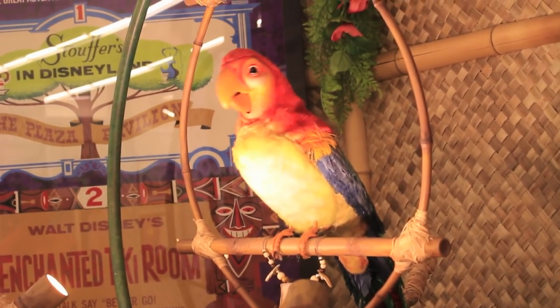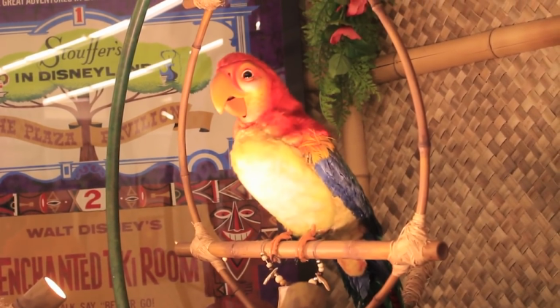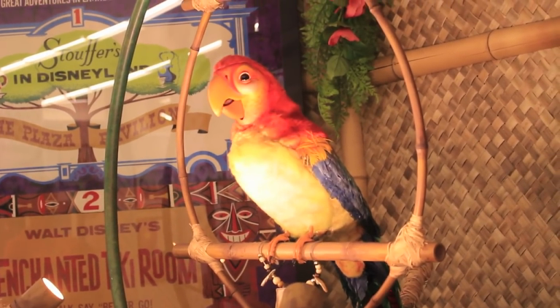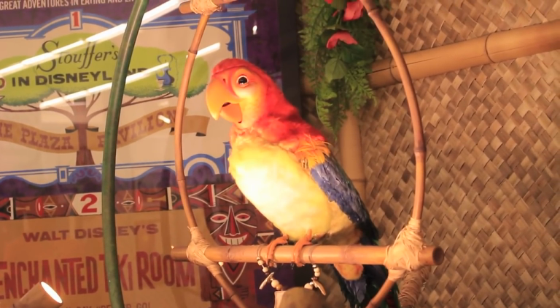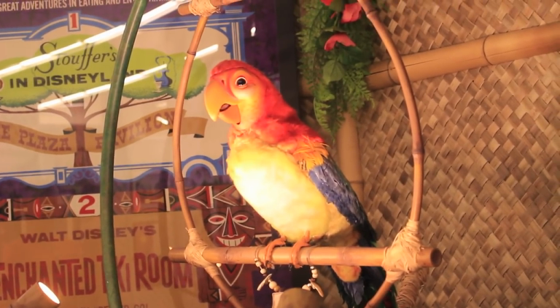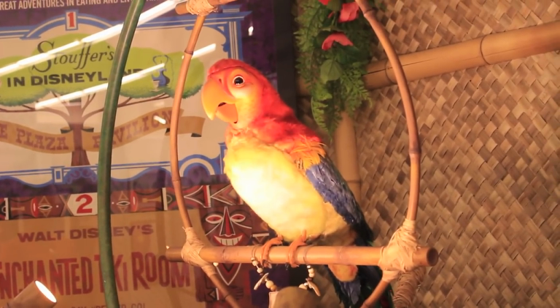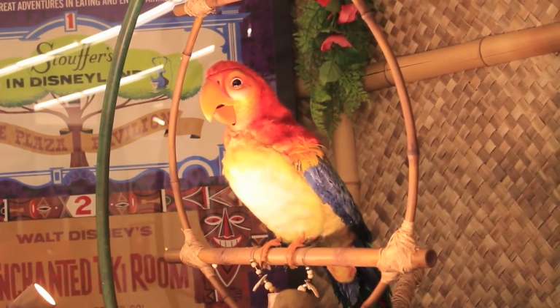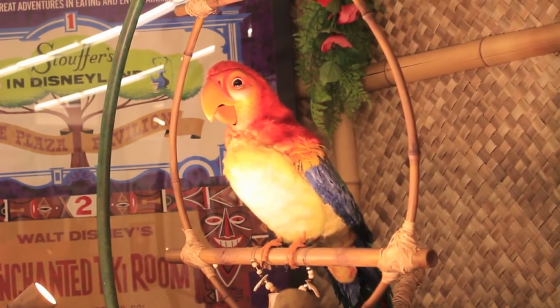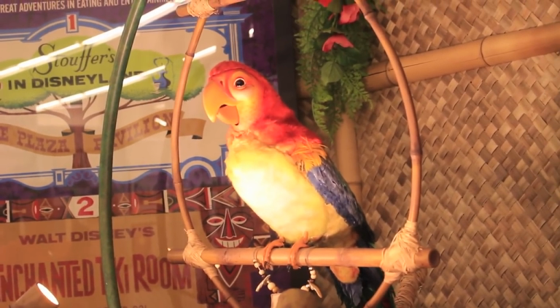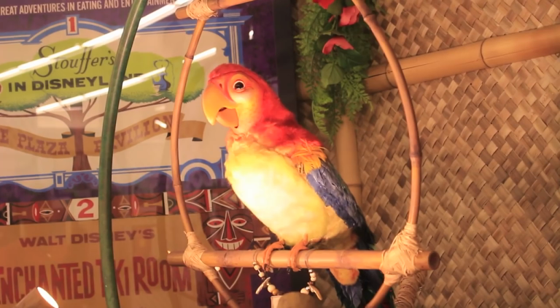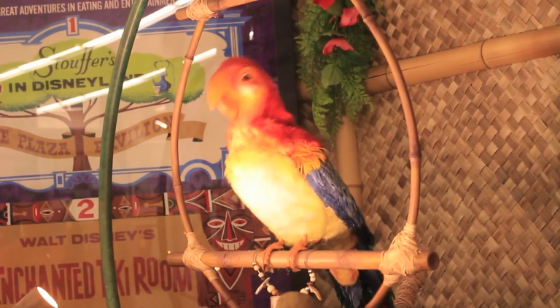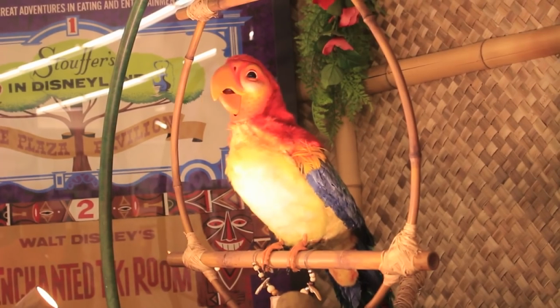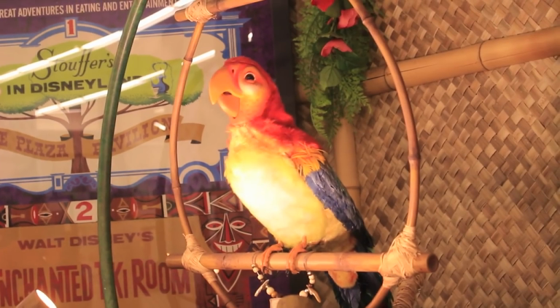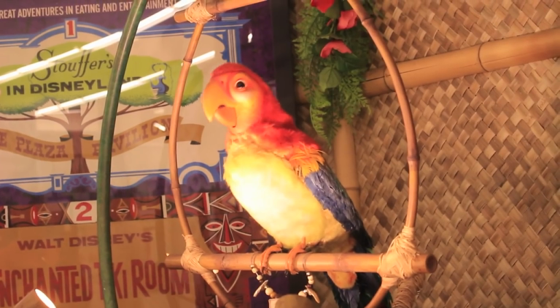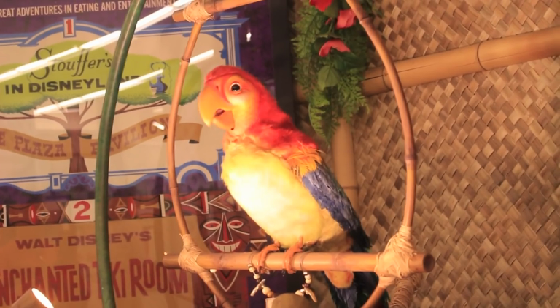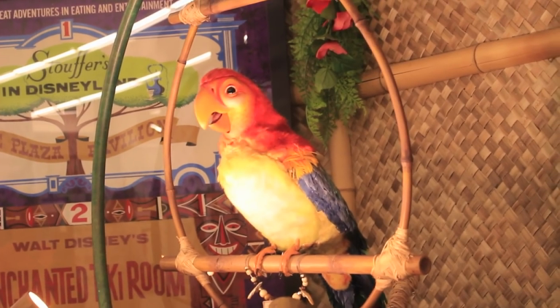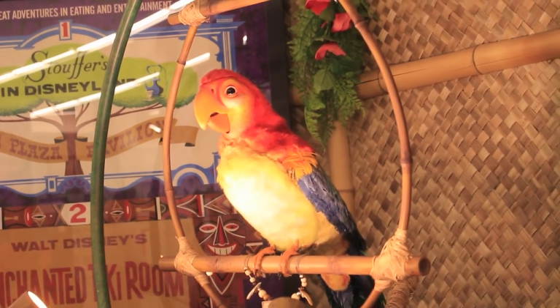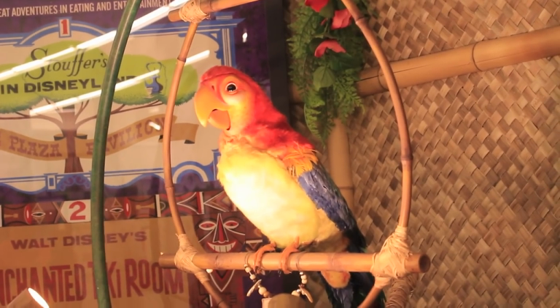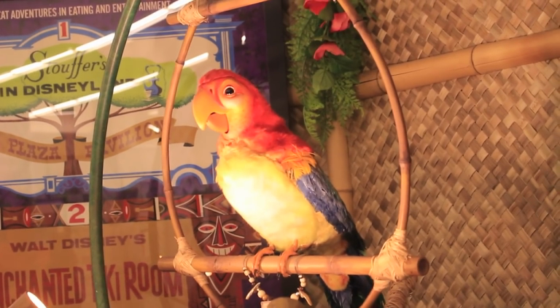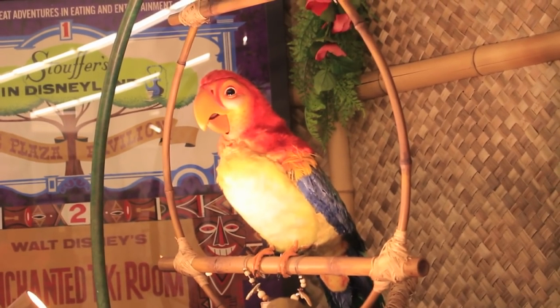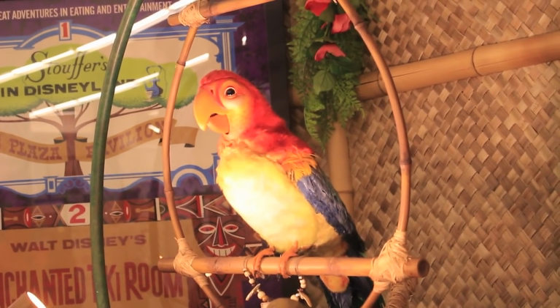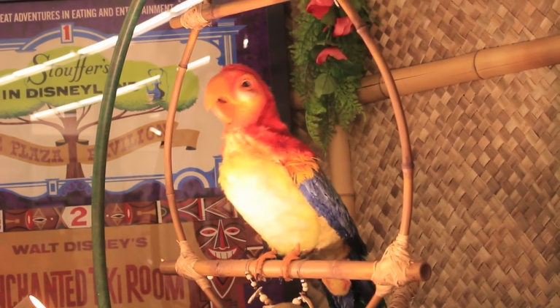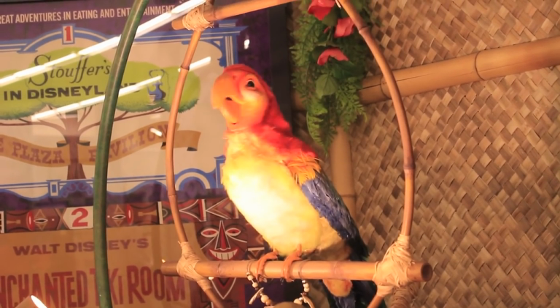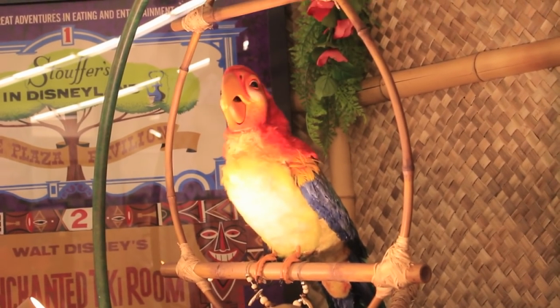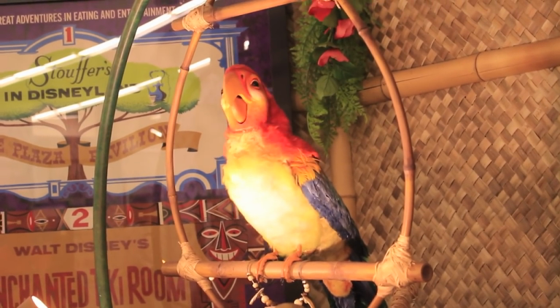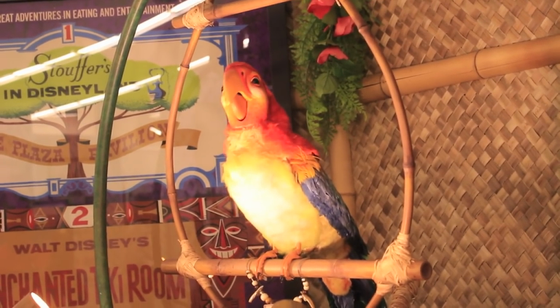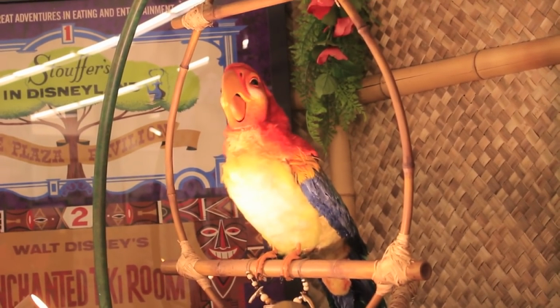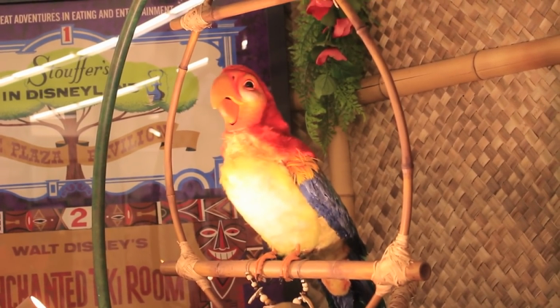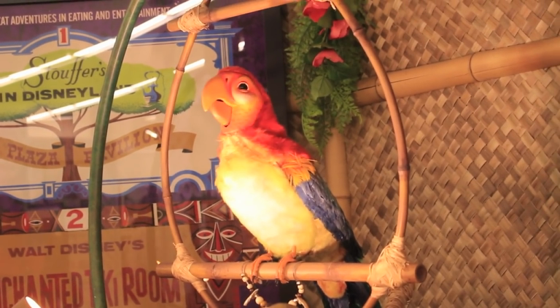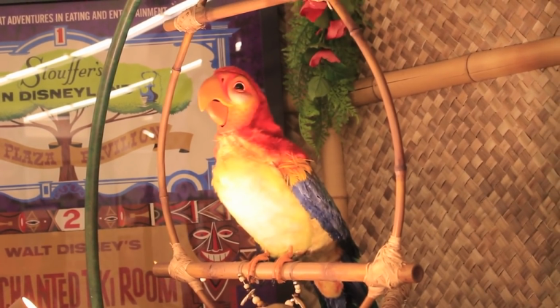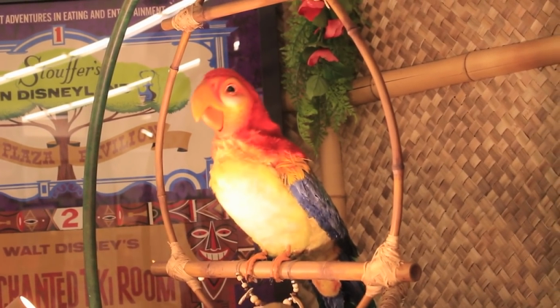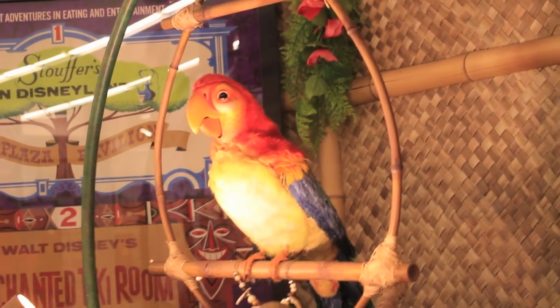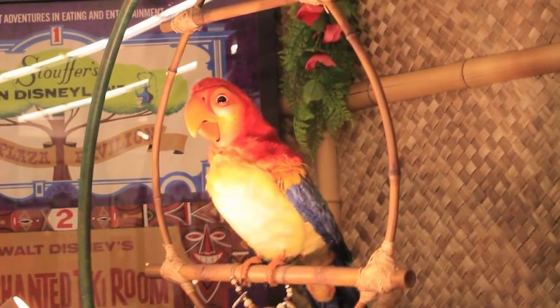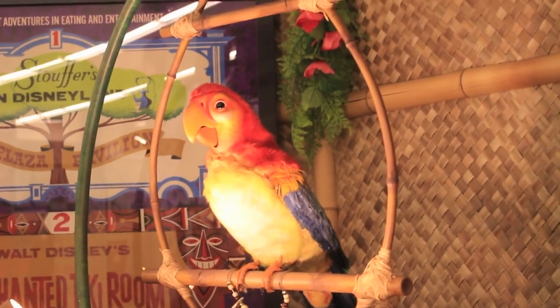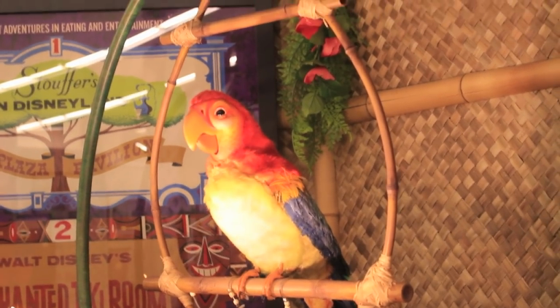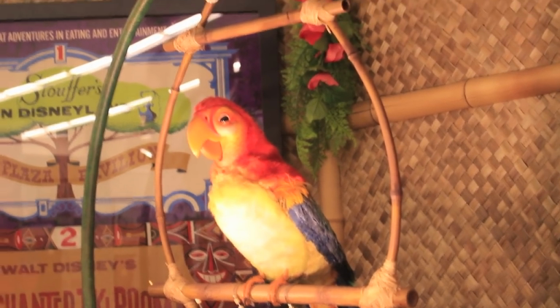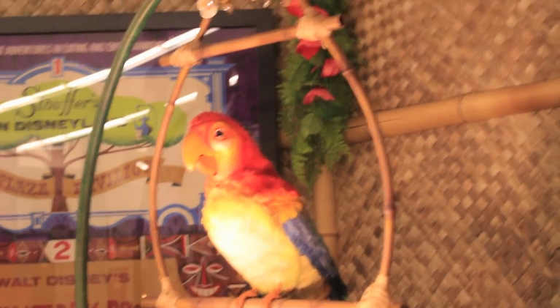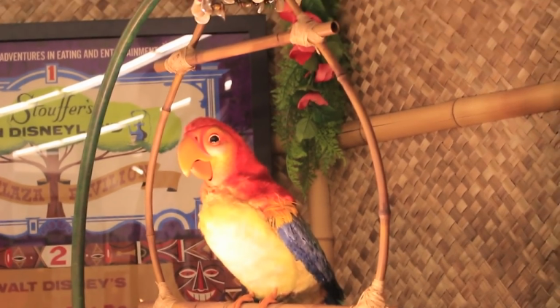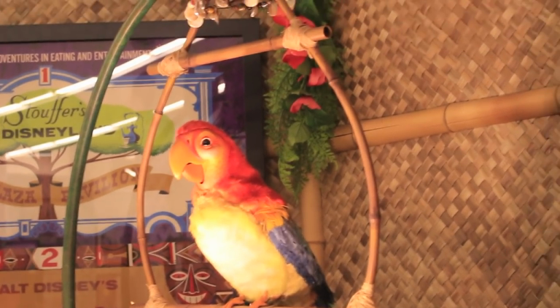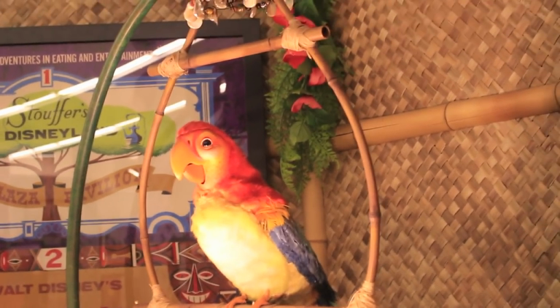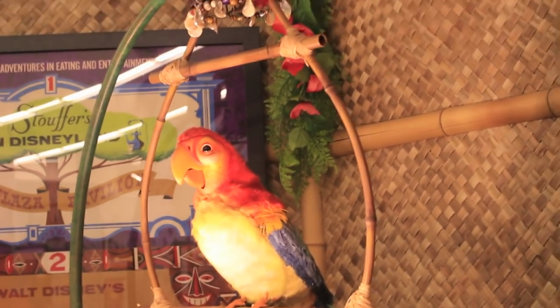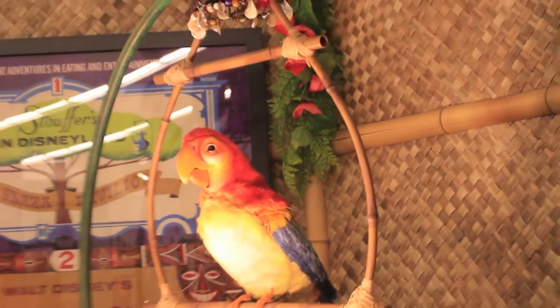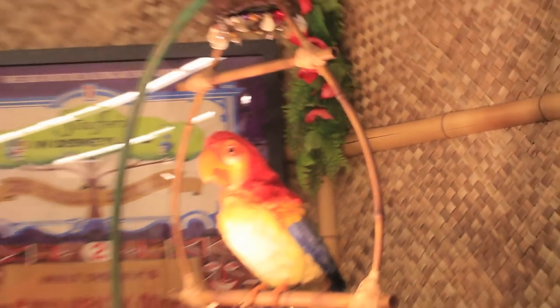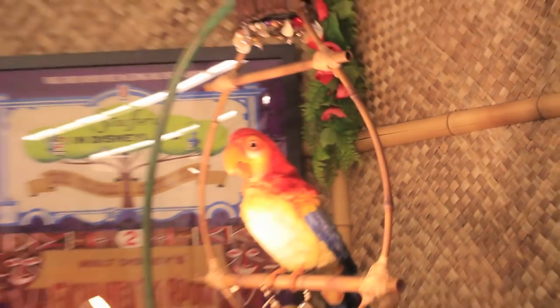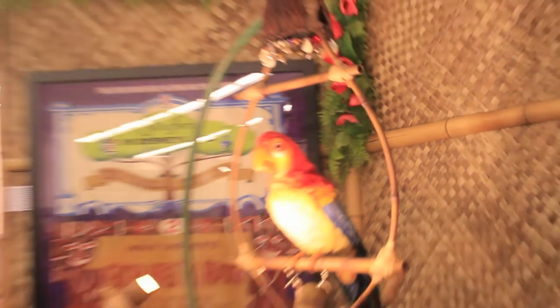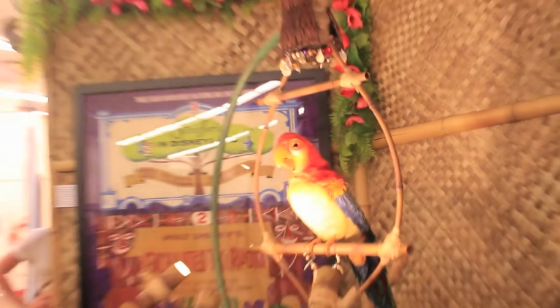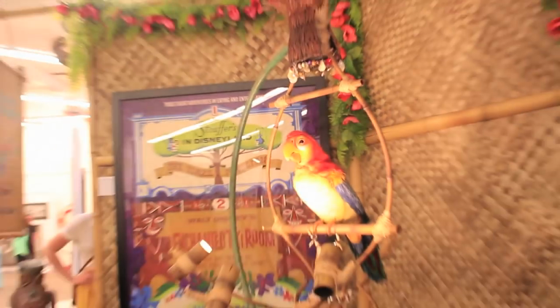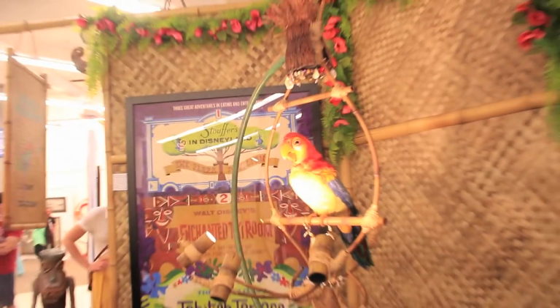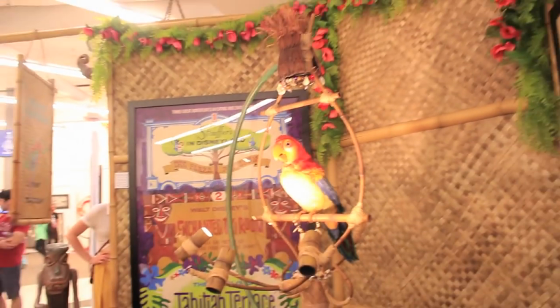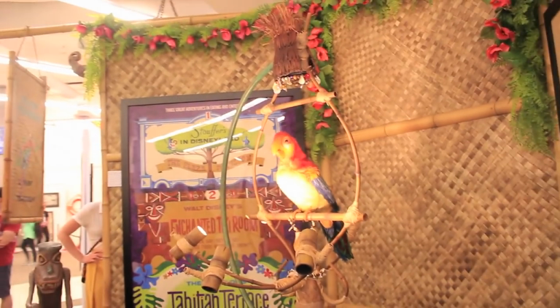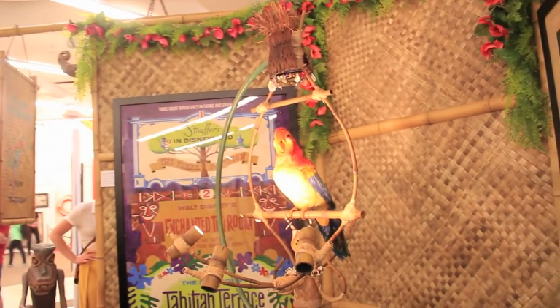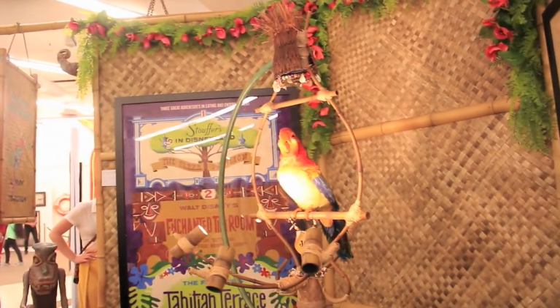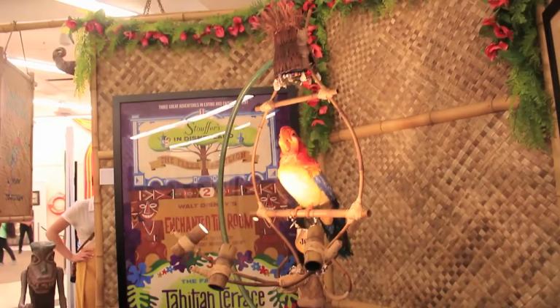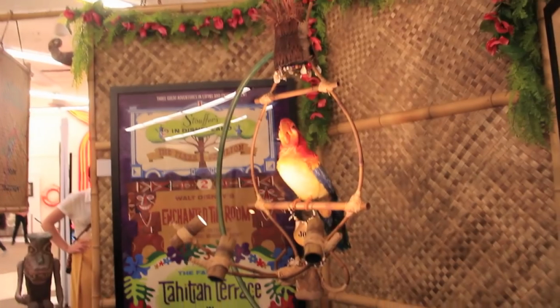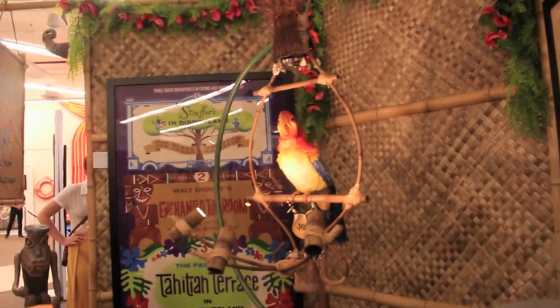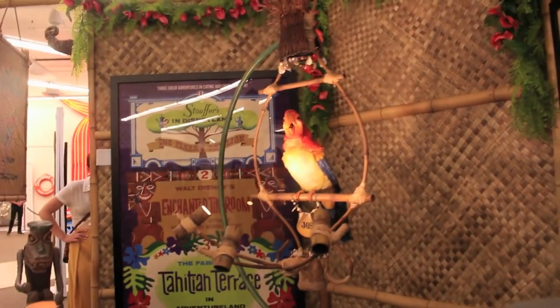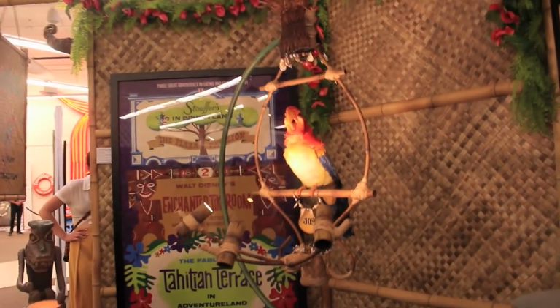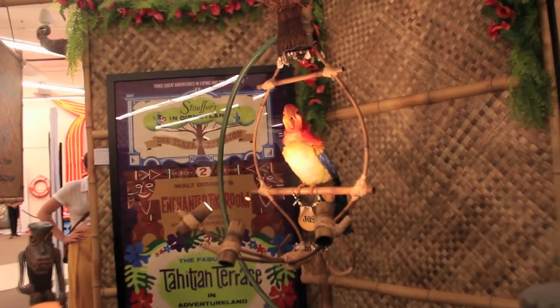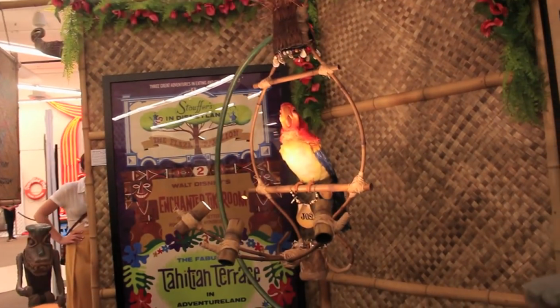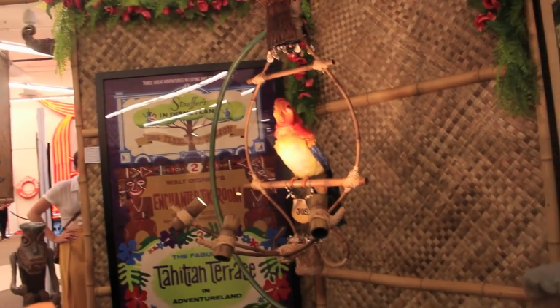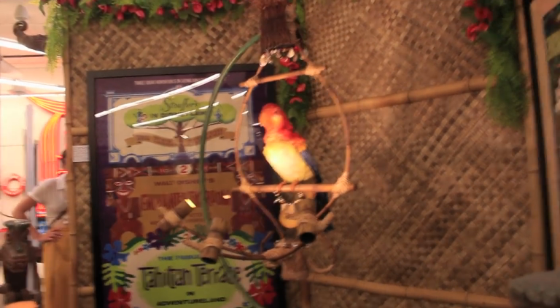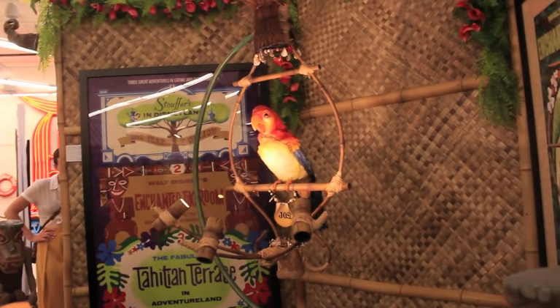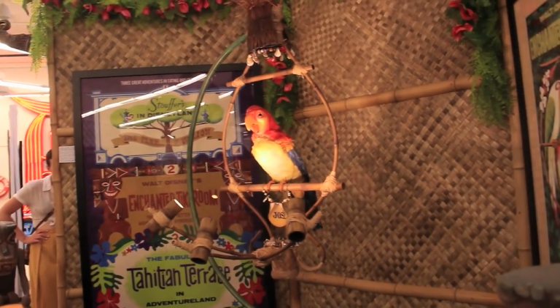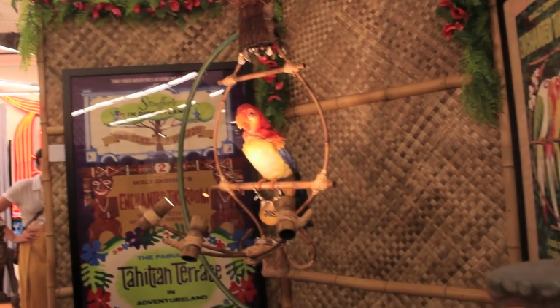Does he think they're still there with him? It's like those shorts the Three Stooges made after Shemp died, but before they hired Joe Besser.